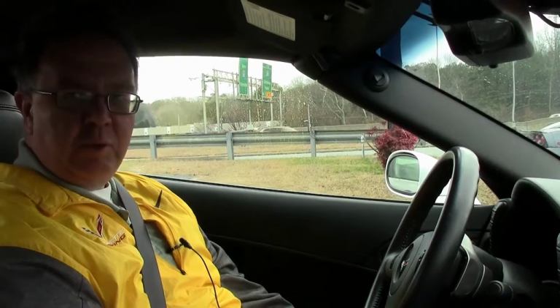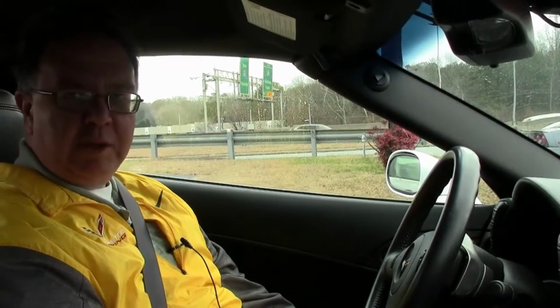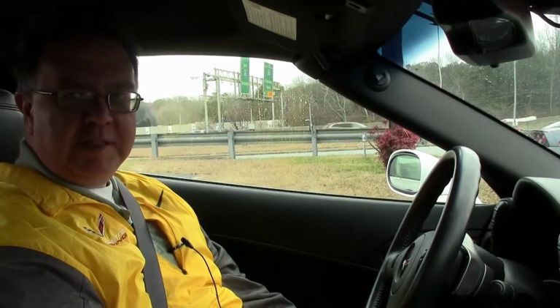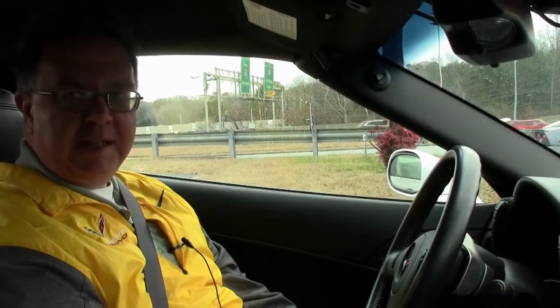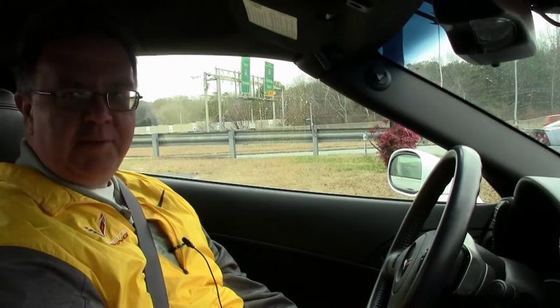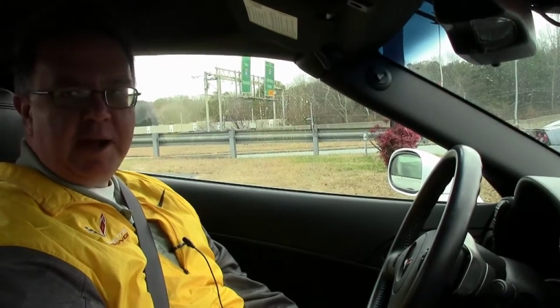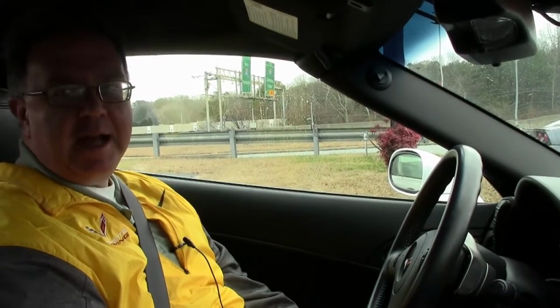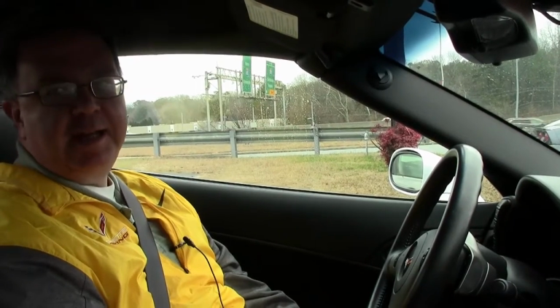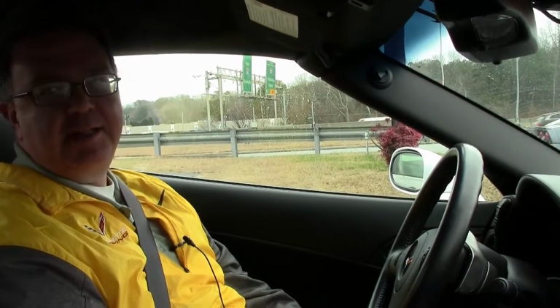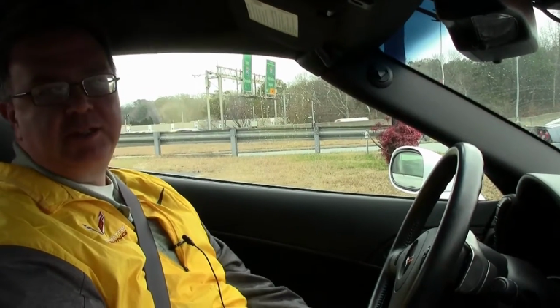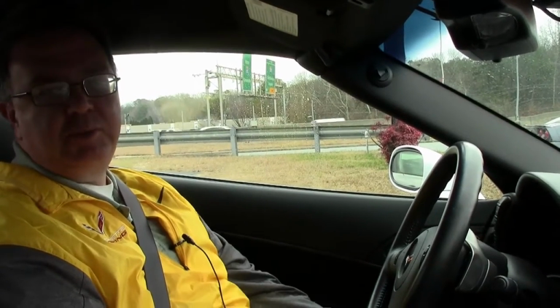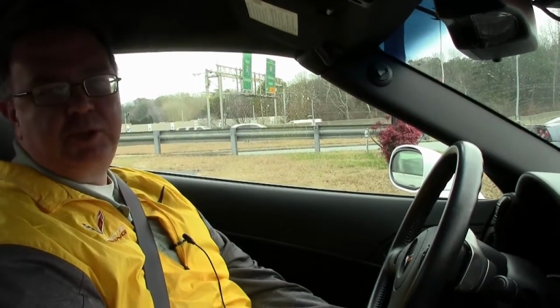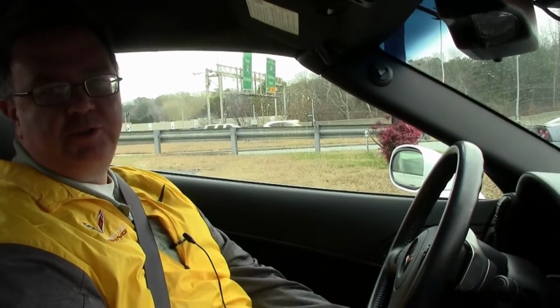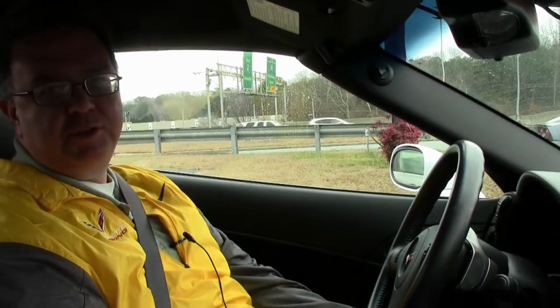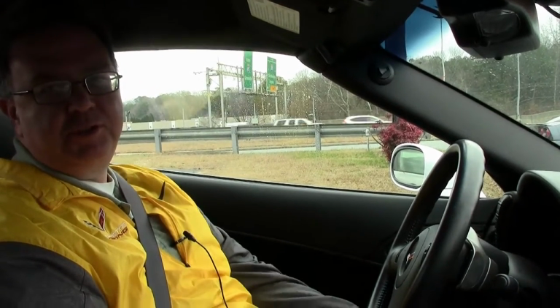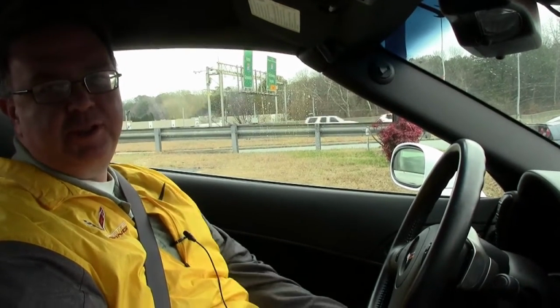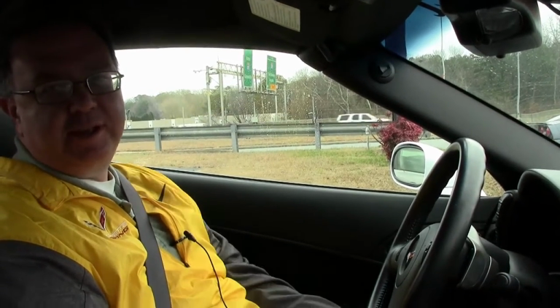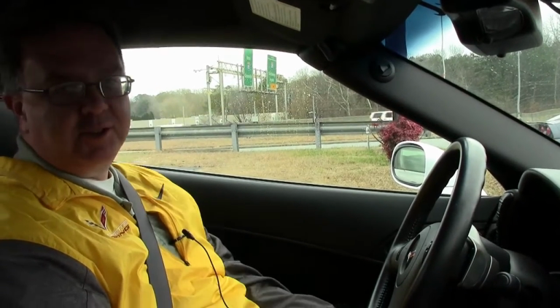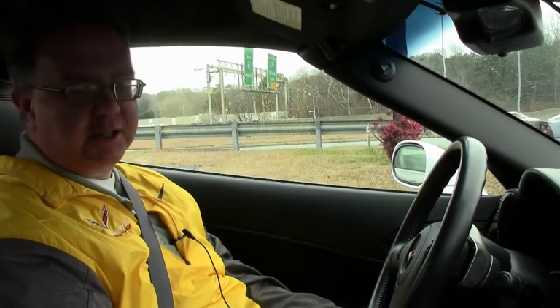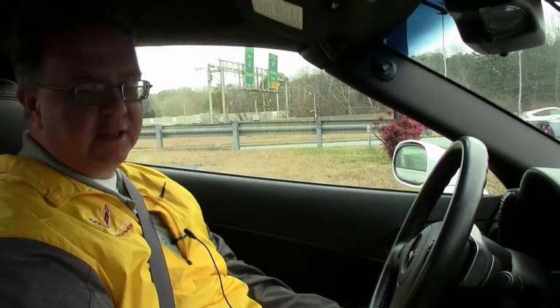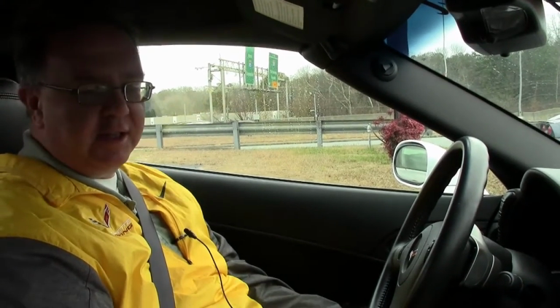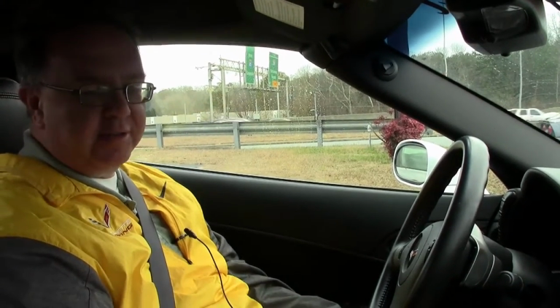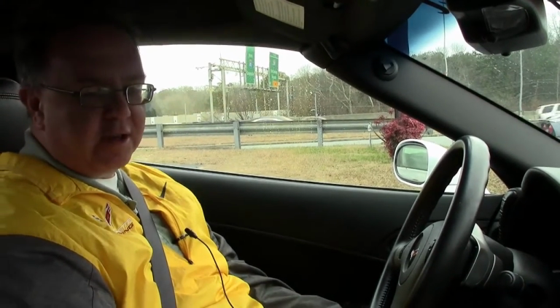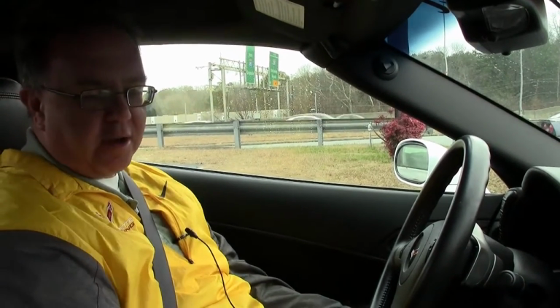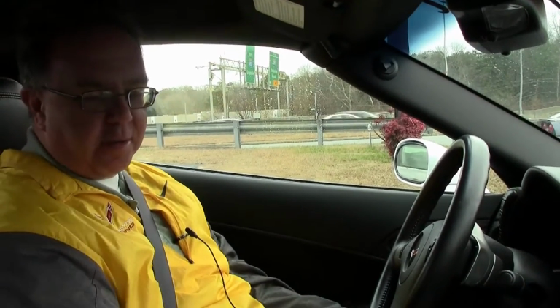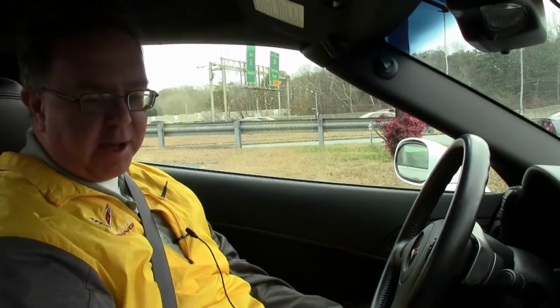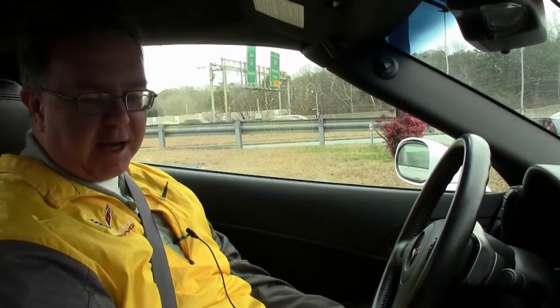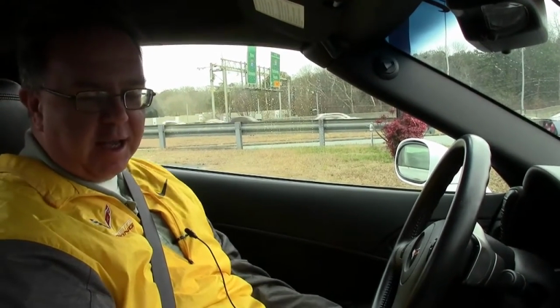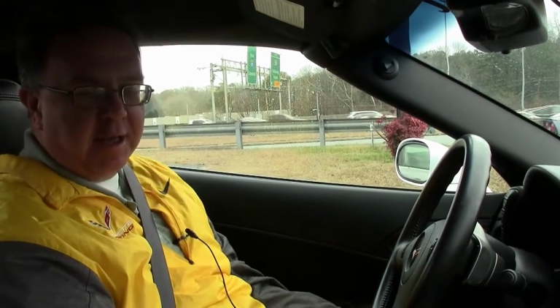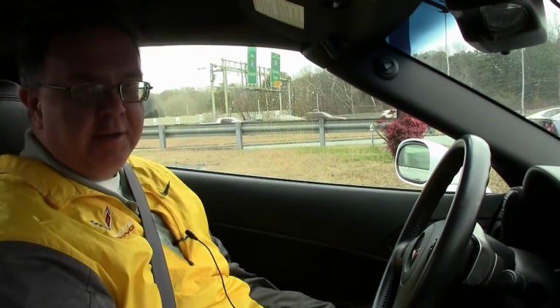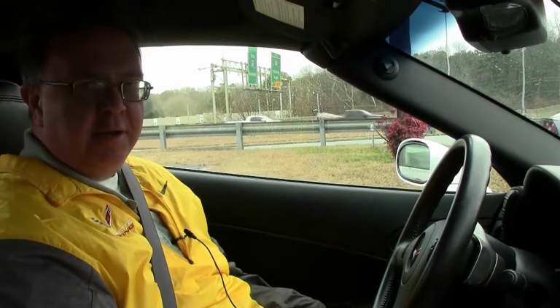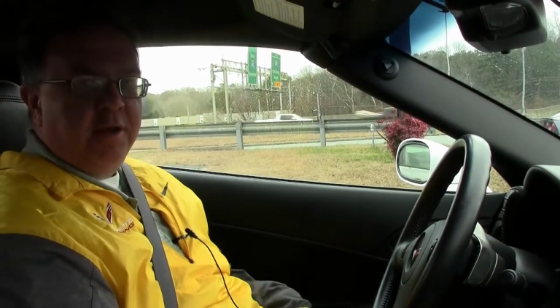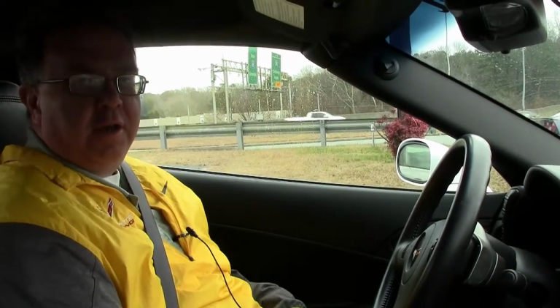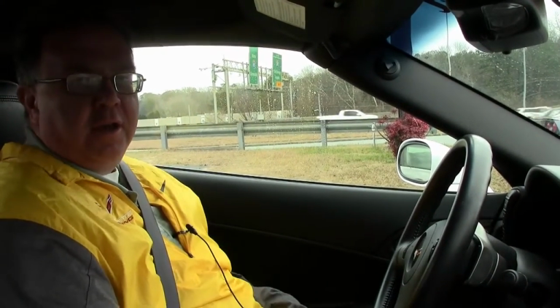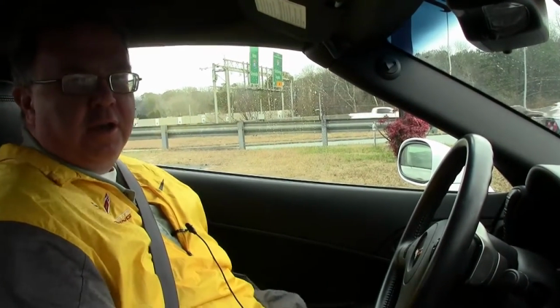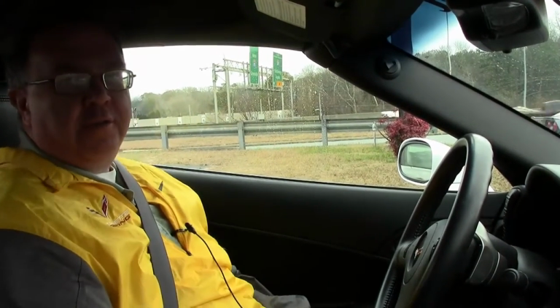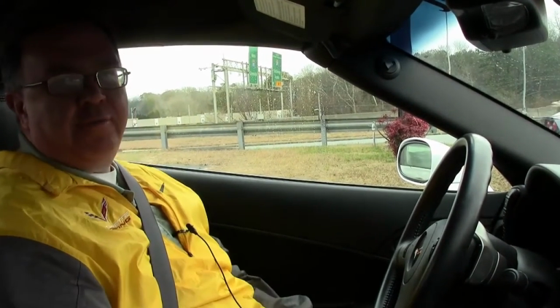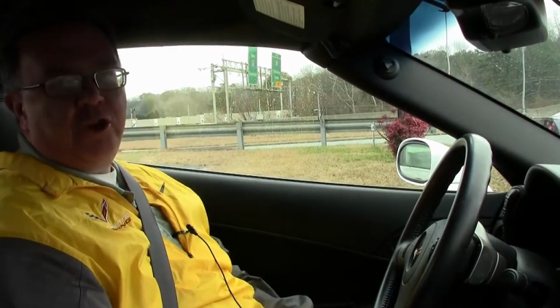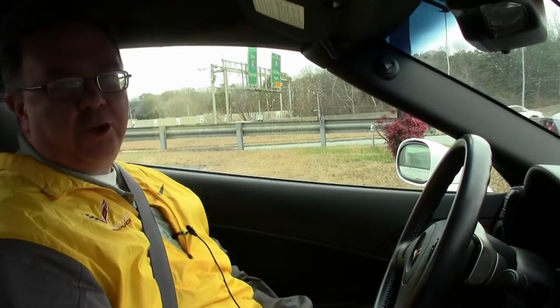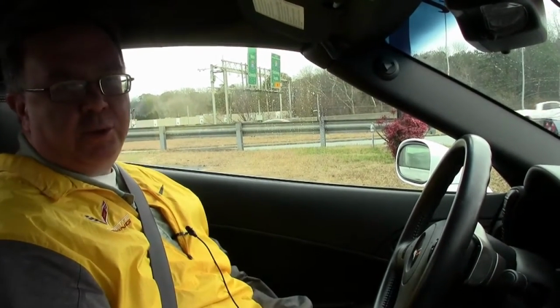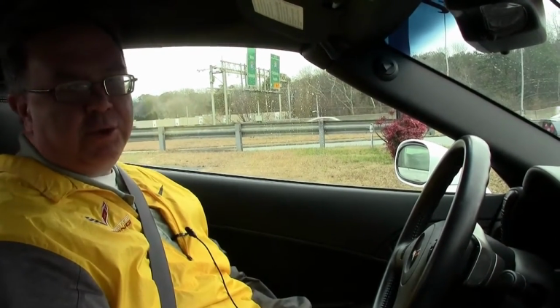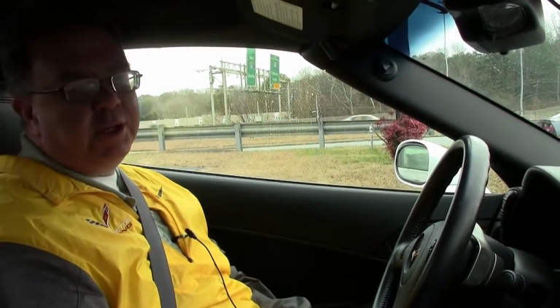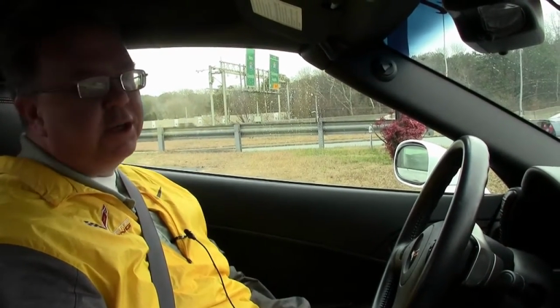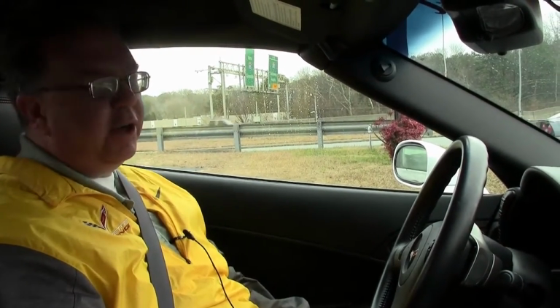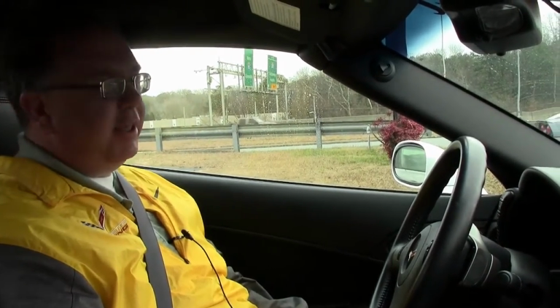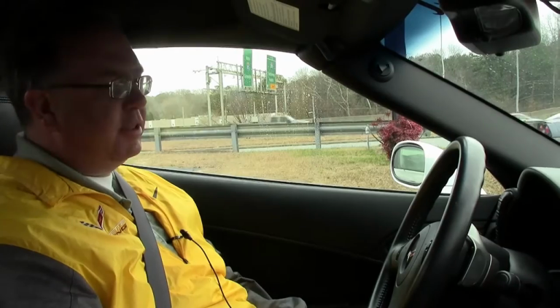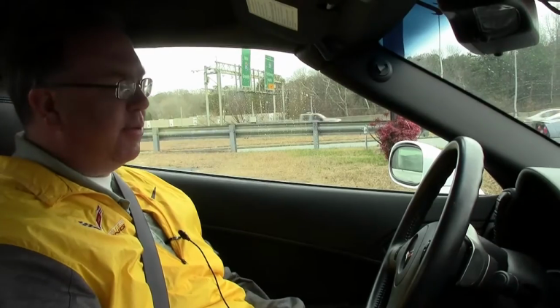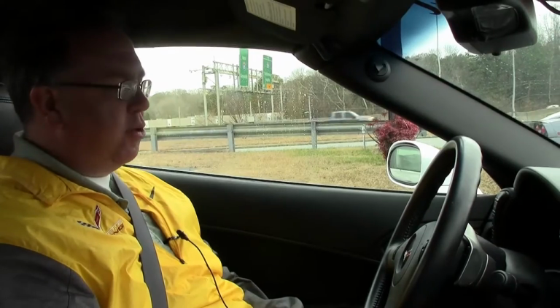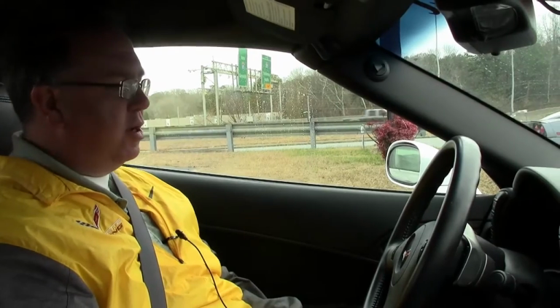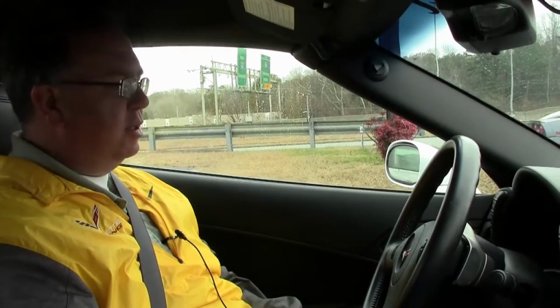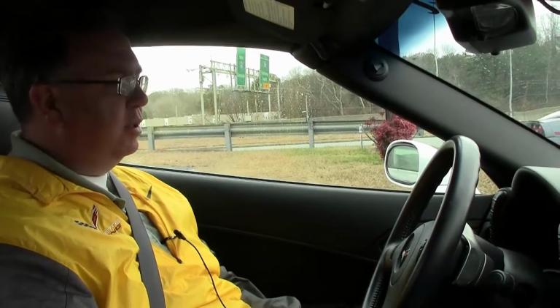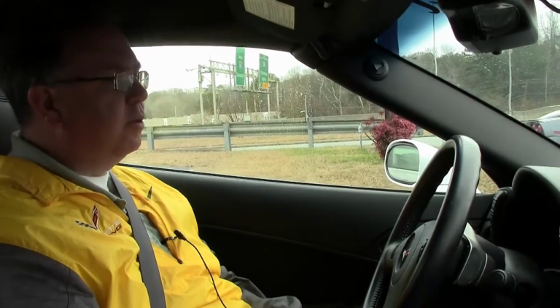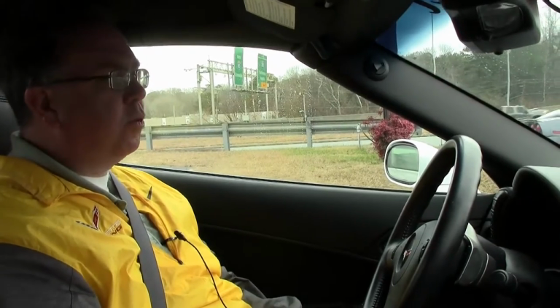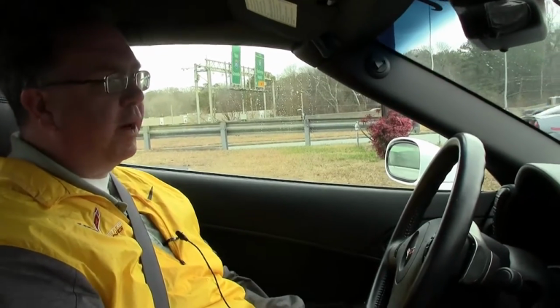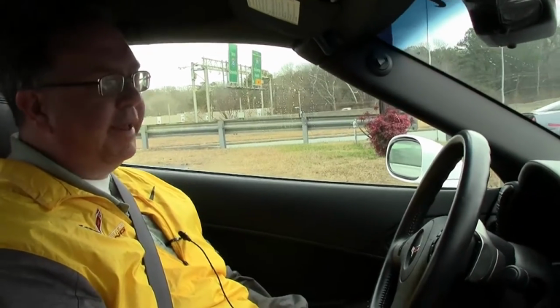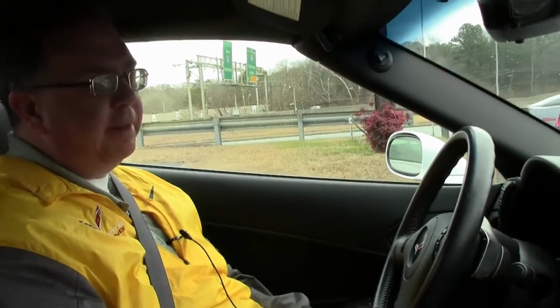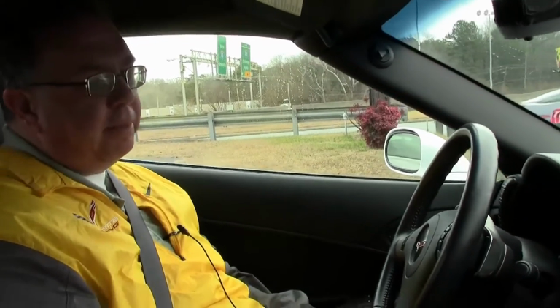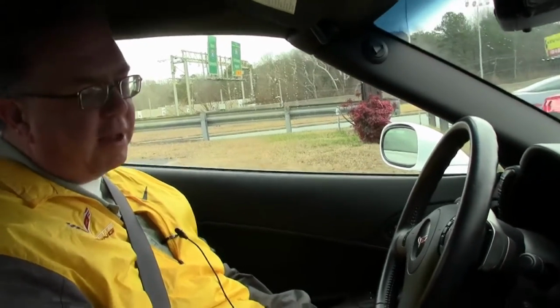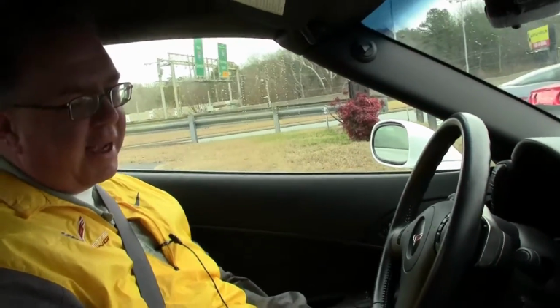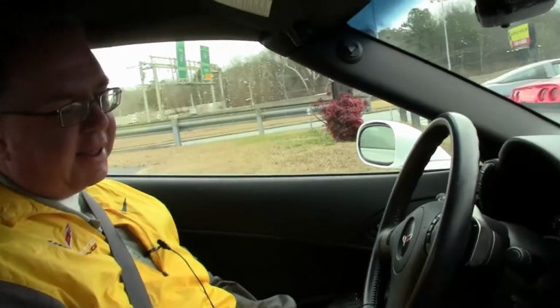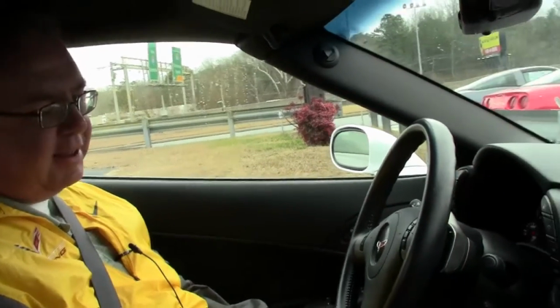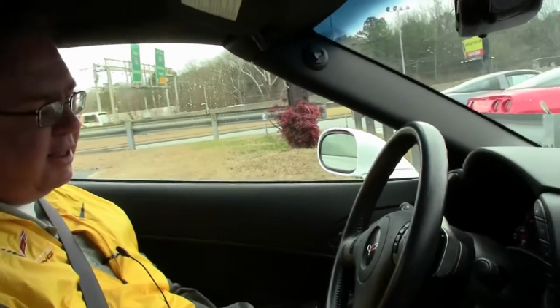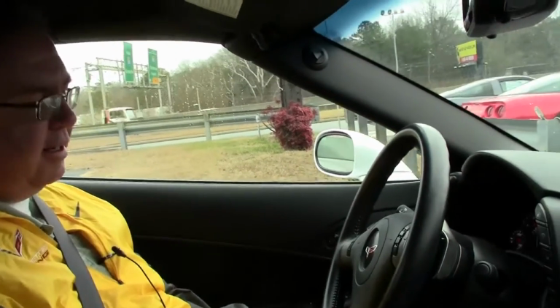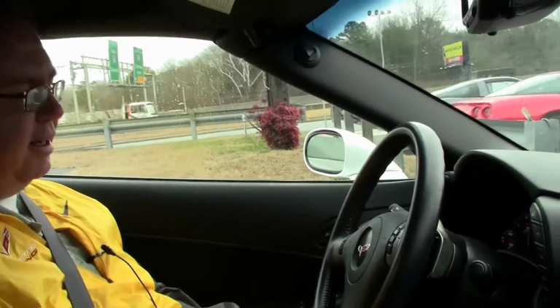We're going to take a ride in this beautiful 2011 automatic, convertible, Grand Sport, white with black interior.